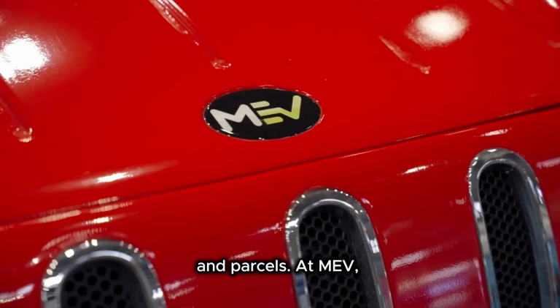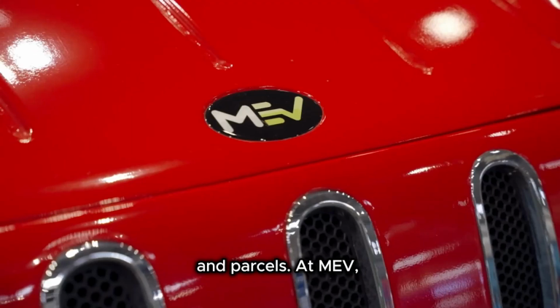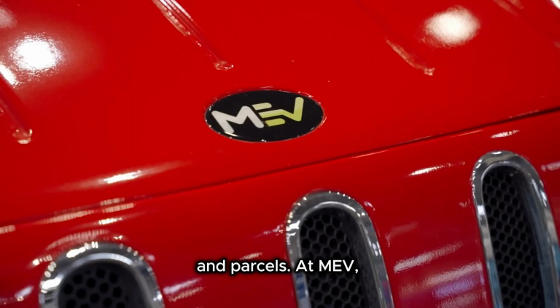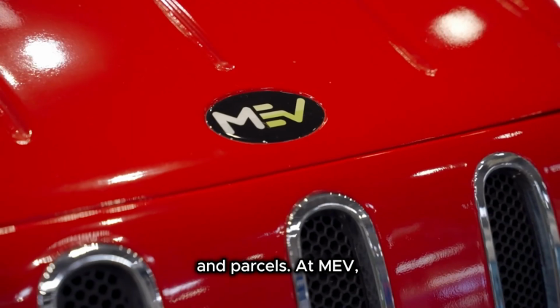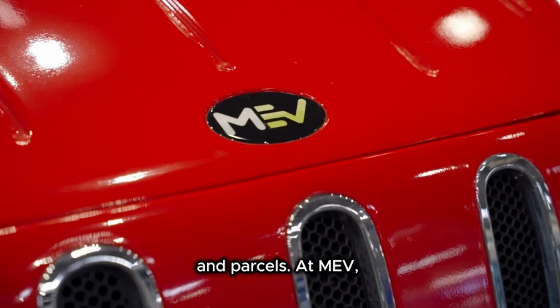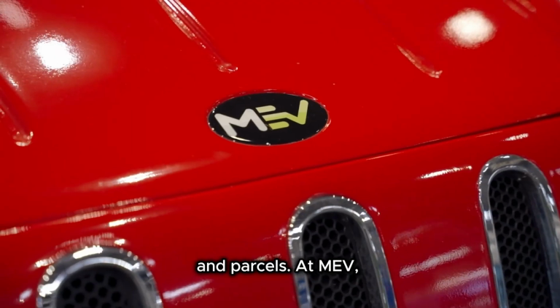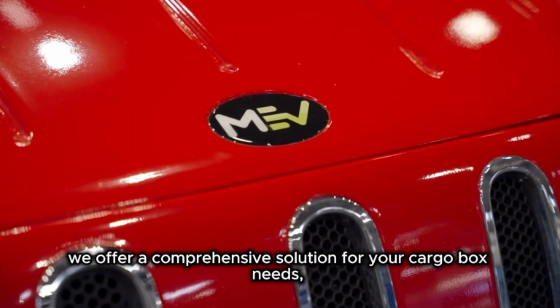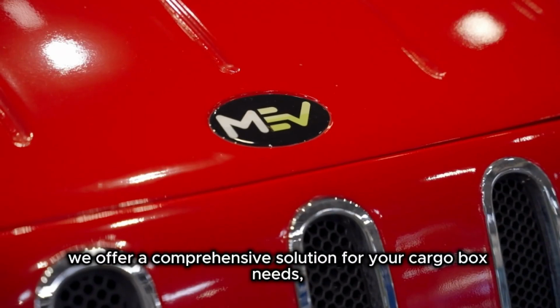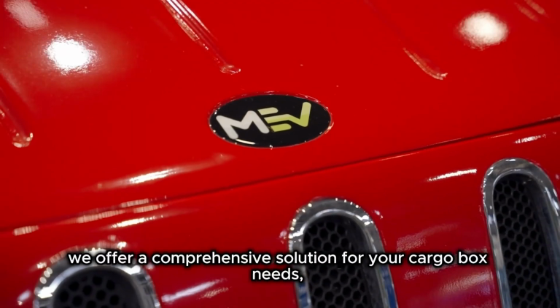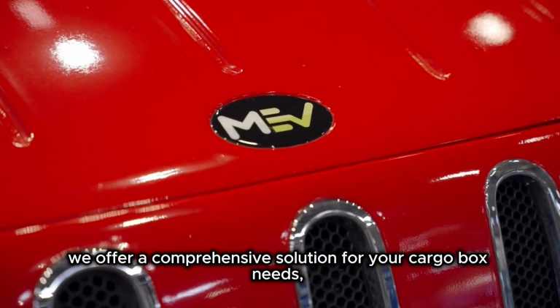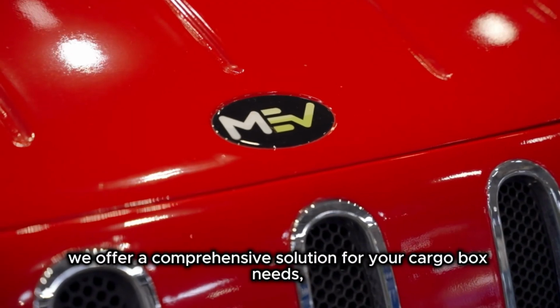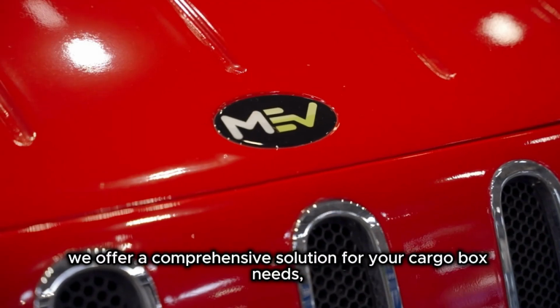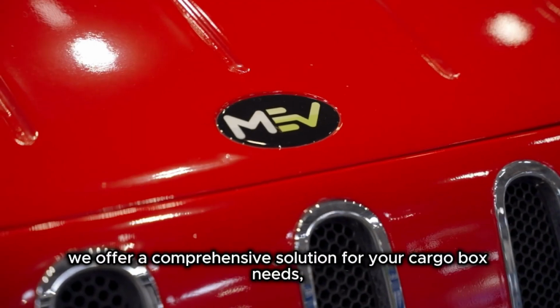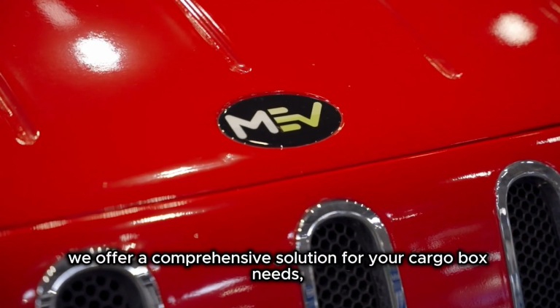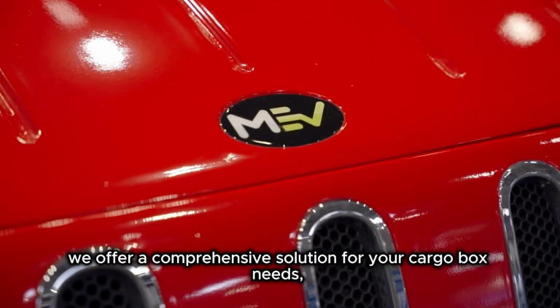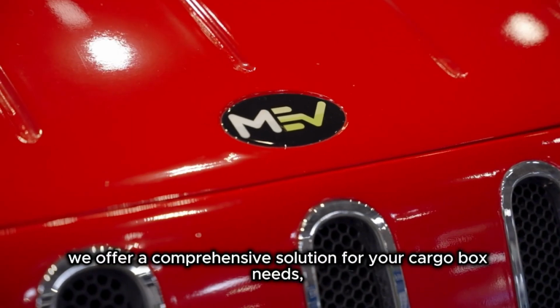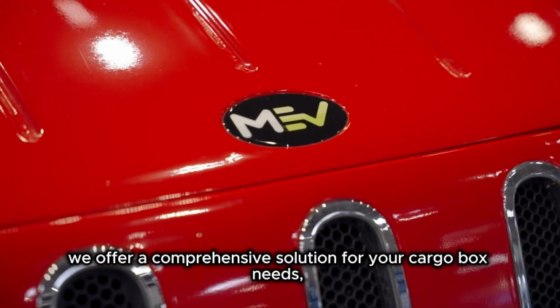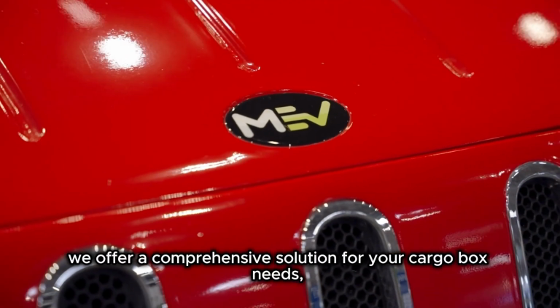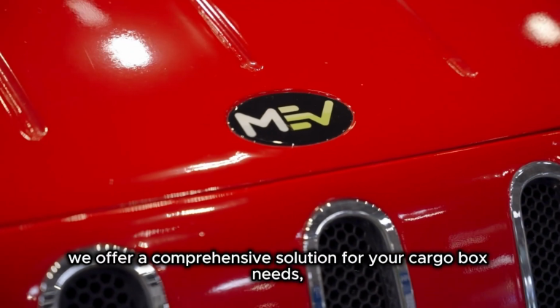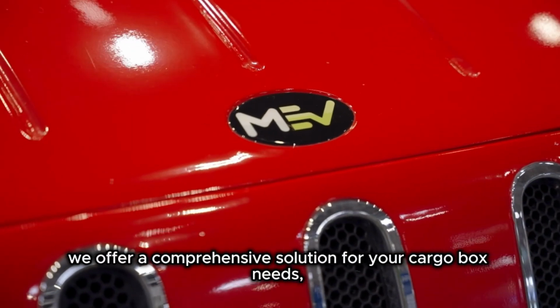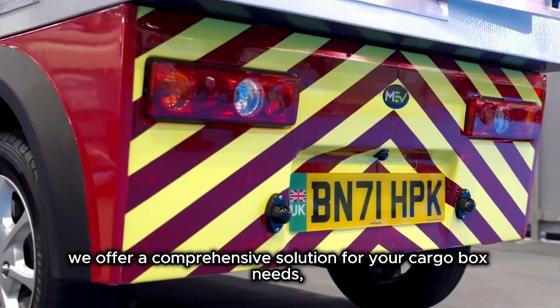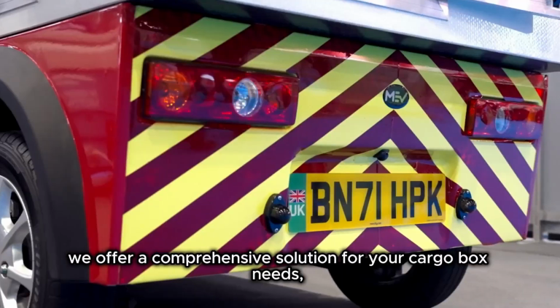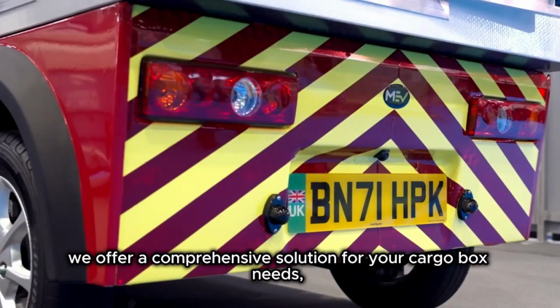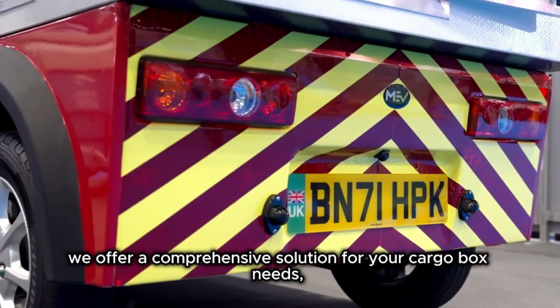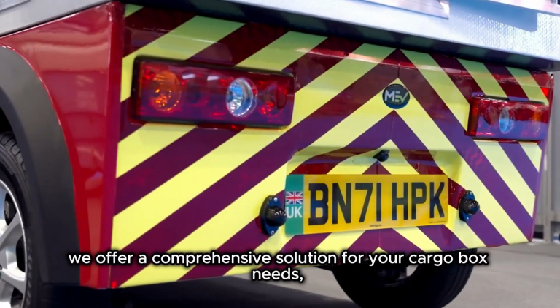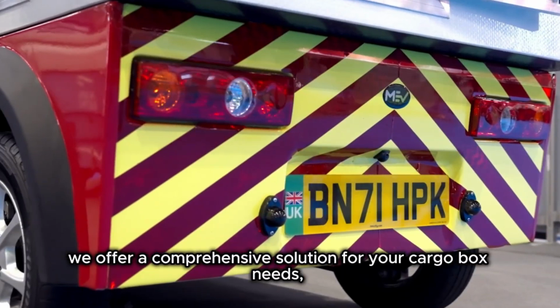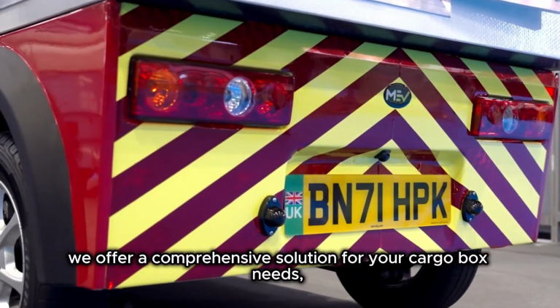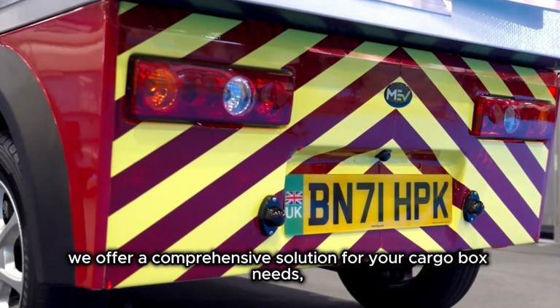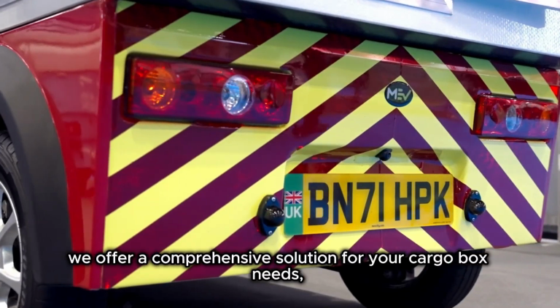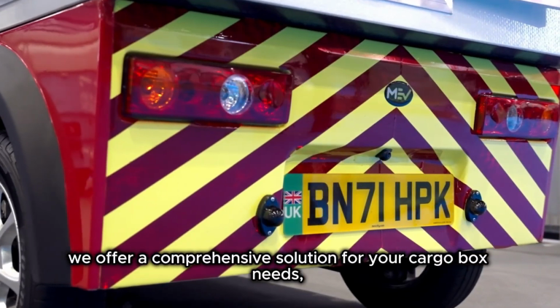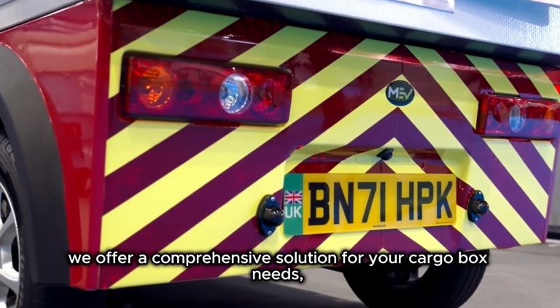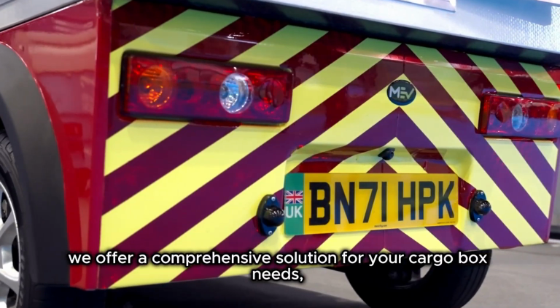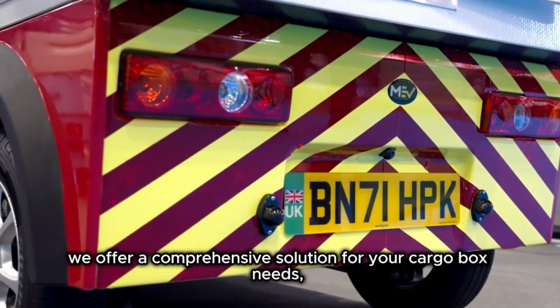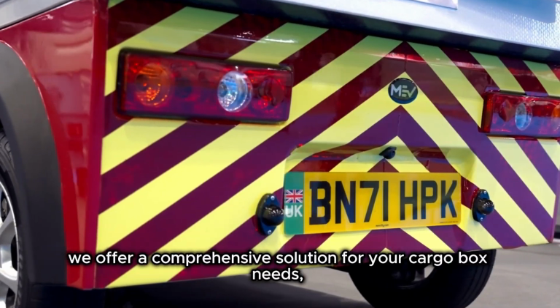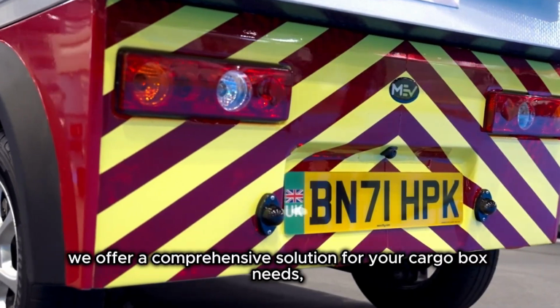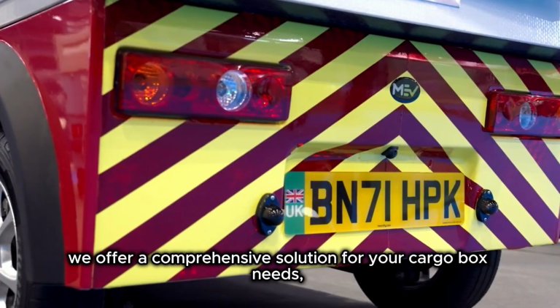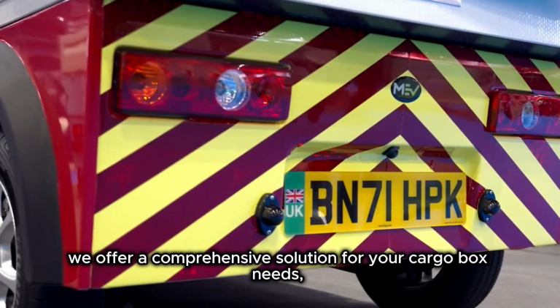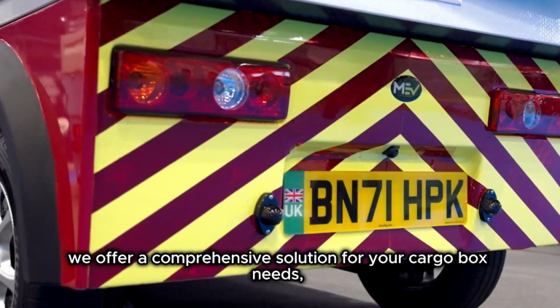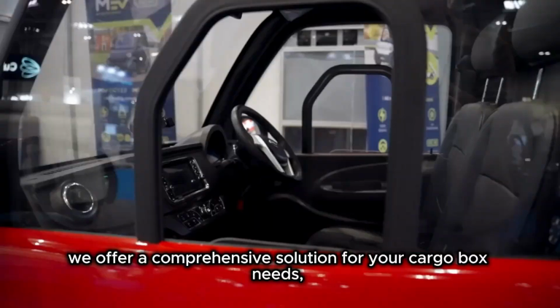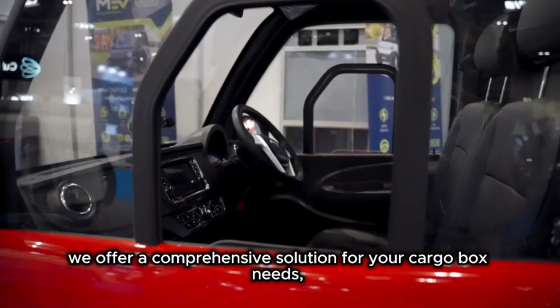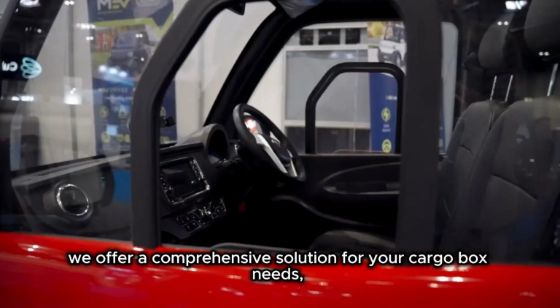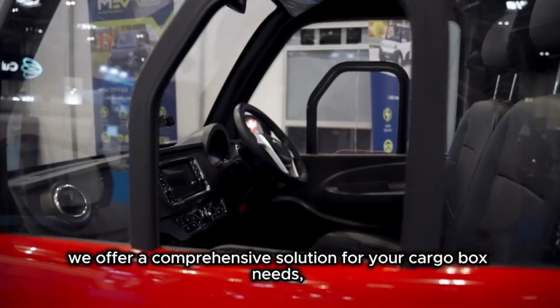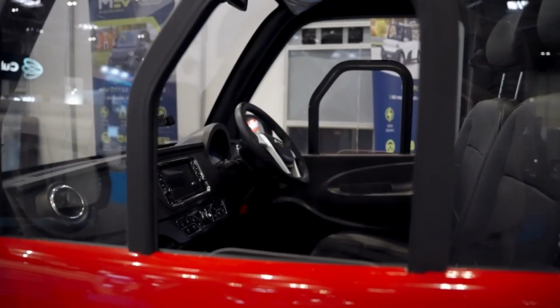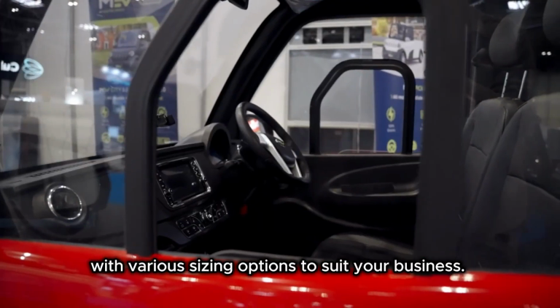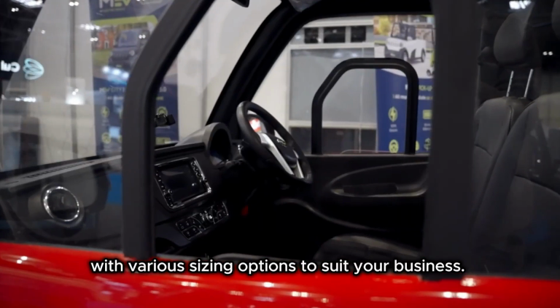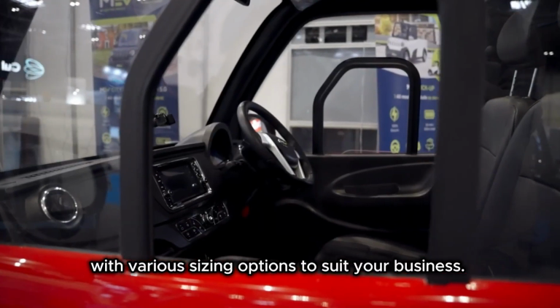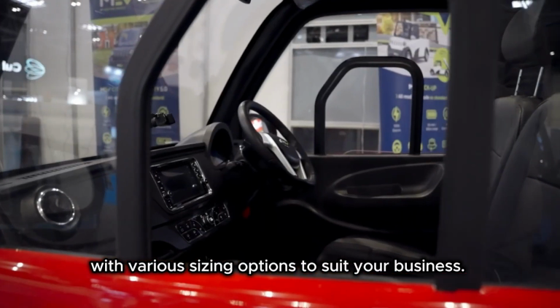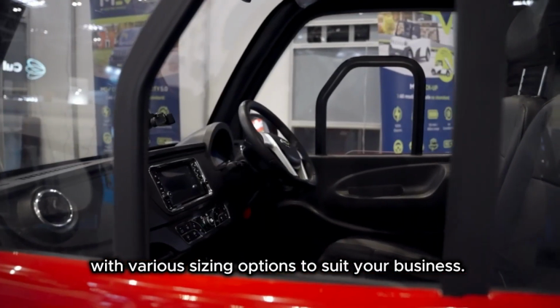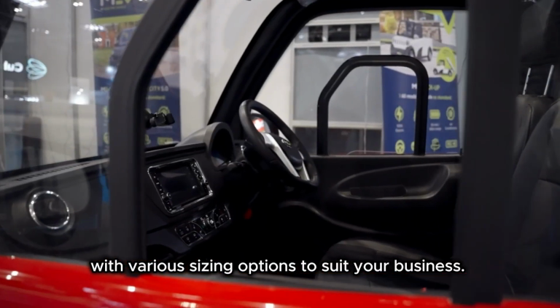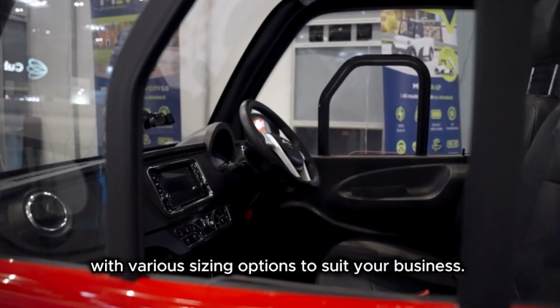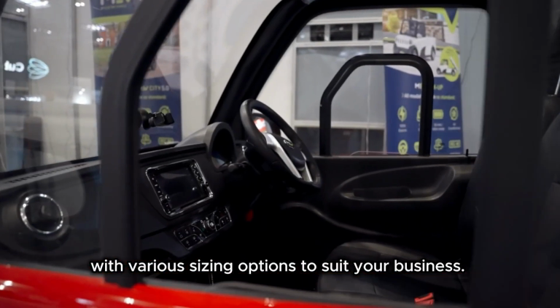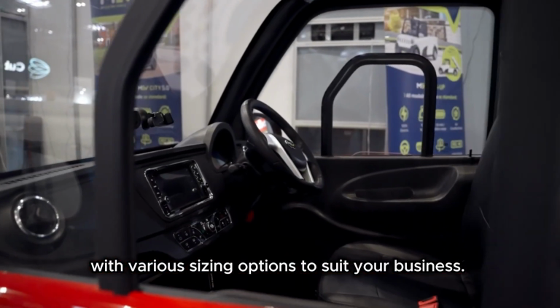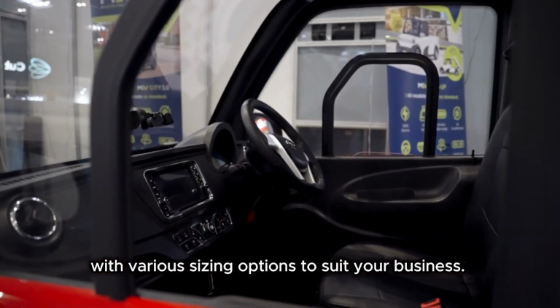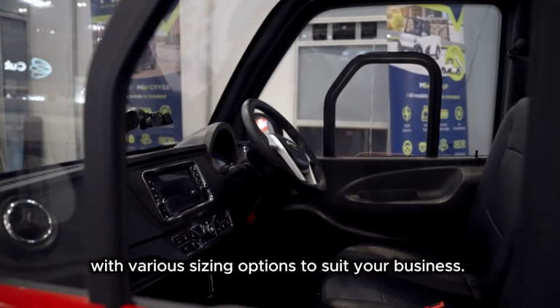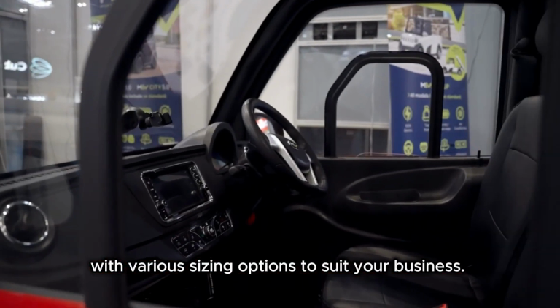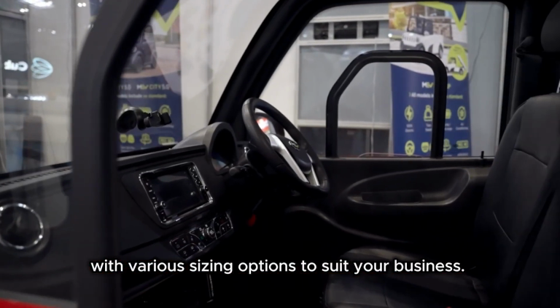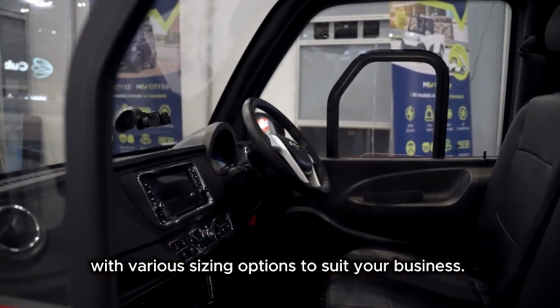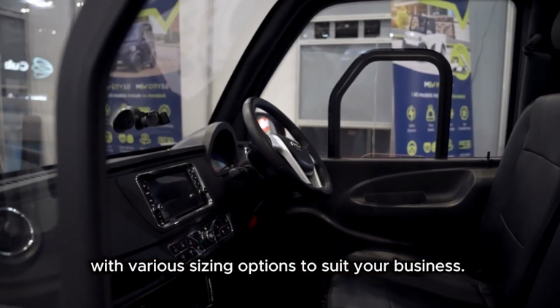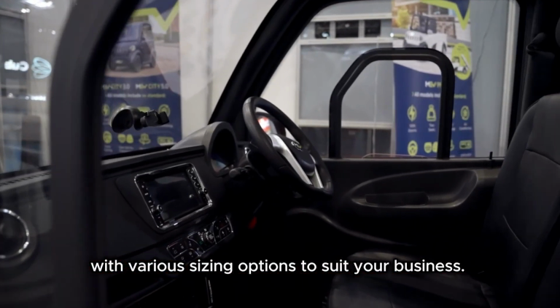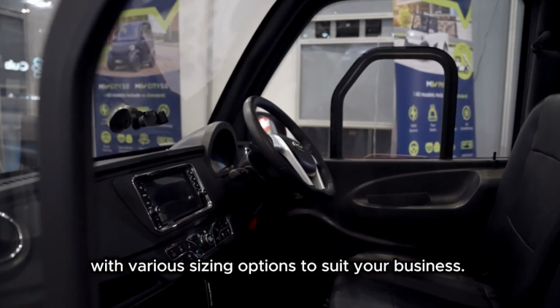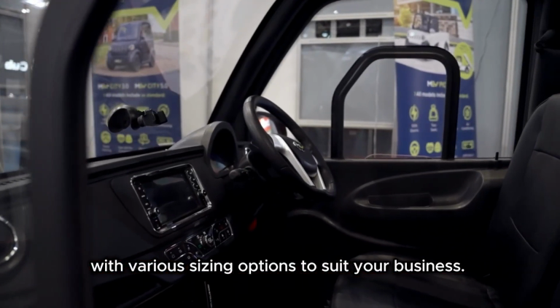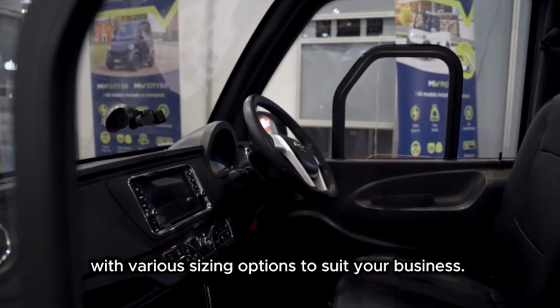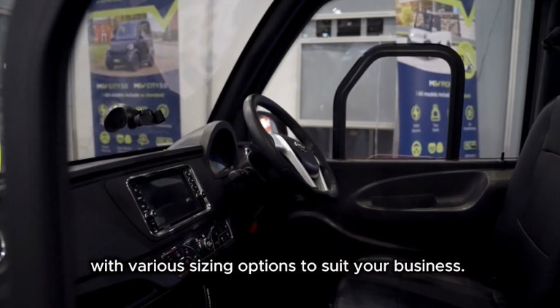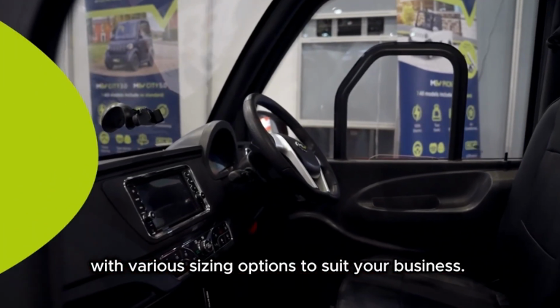At MEV, we offer a comprehensive solution for your cargo box needs, with various sizing options to suit your business.